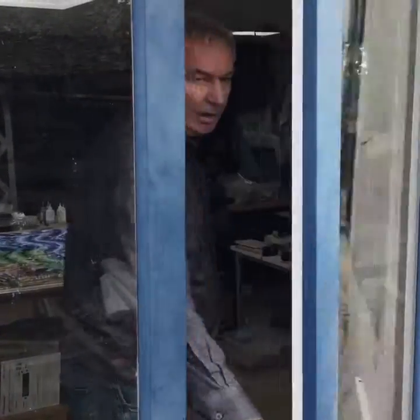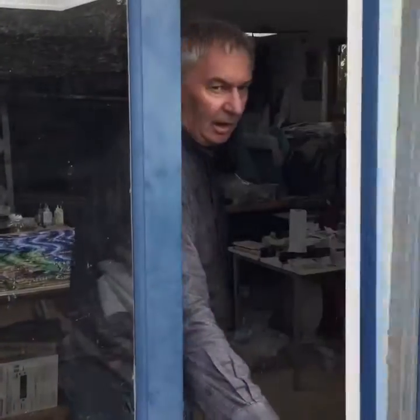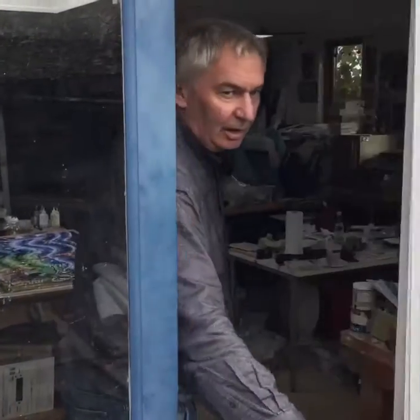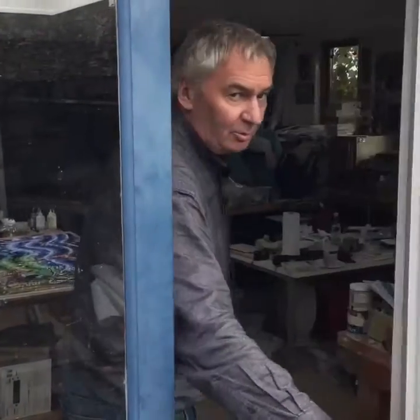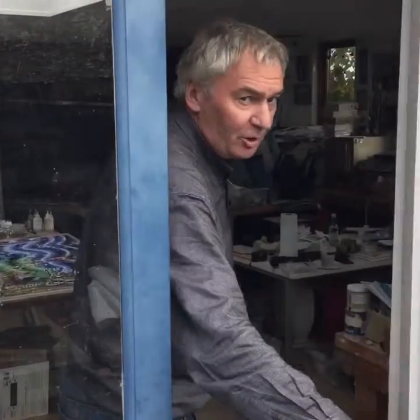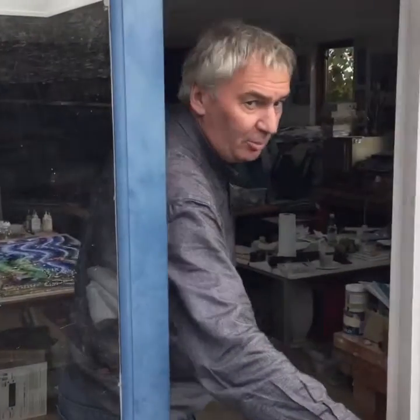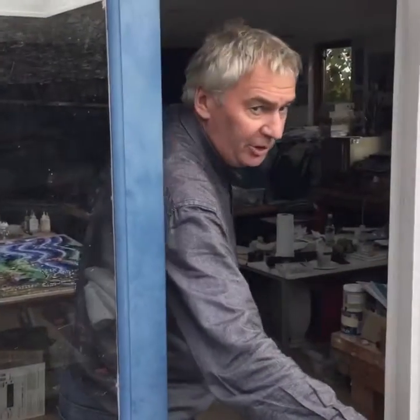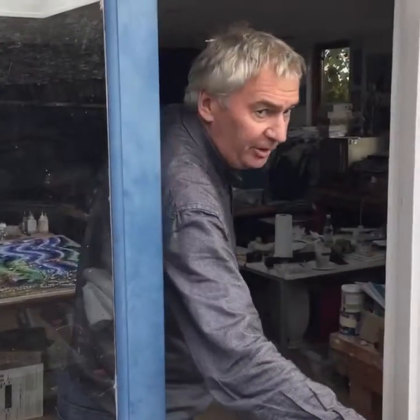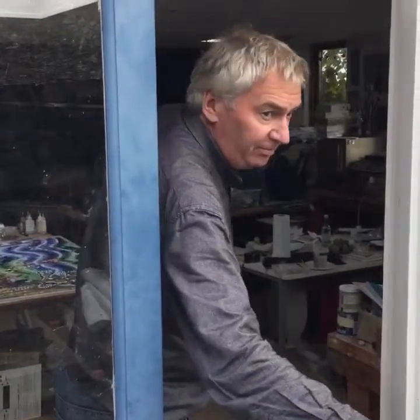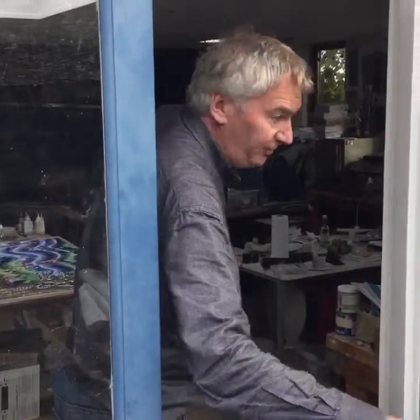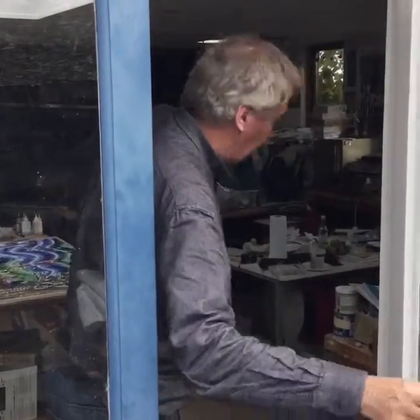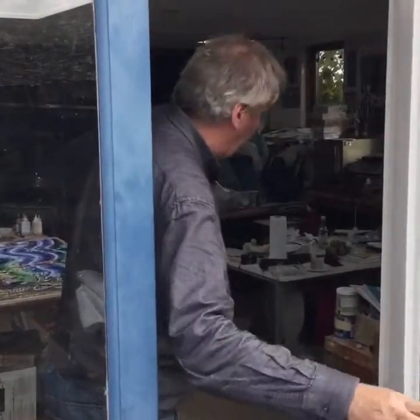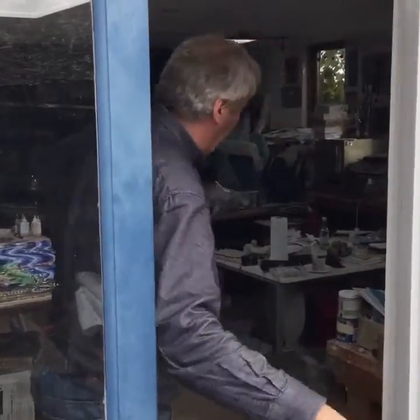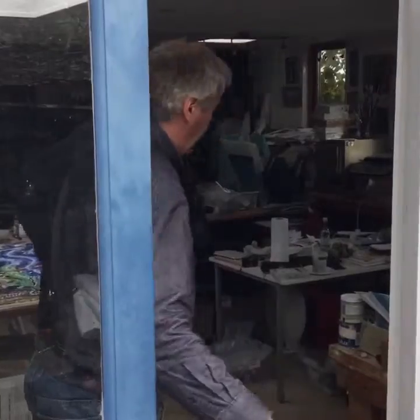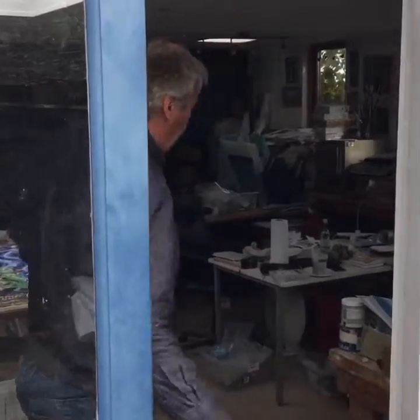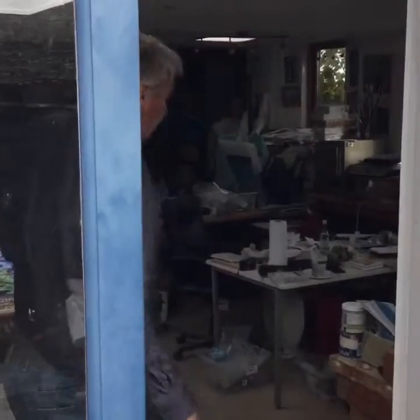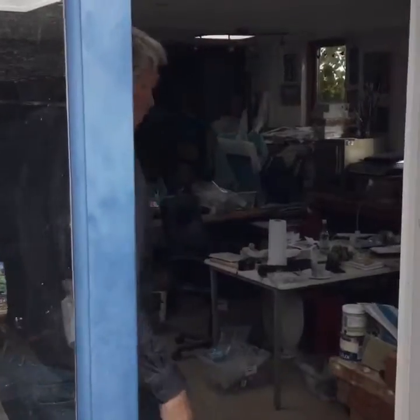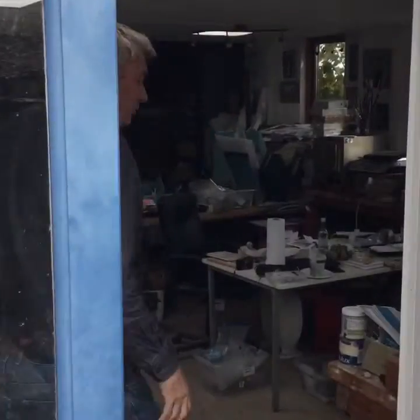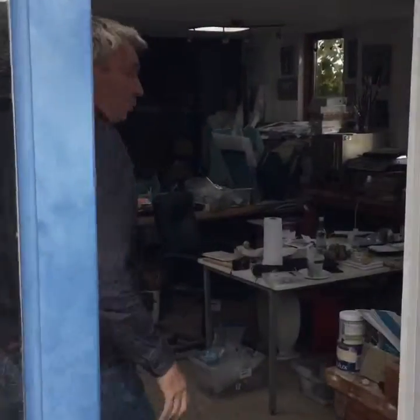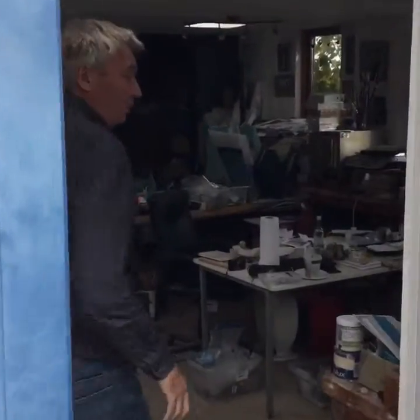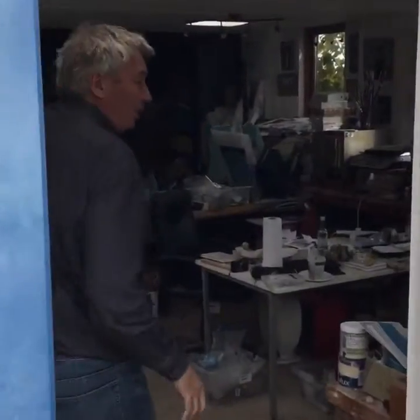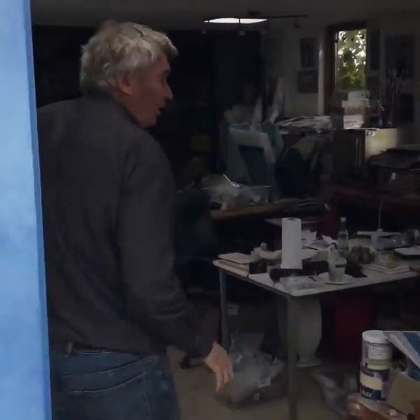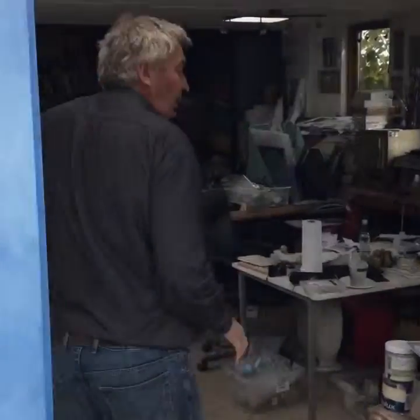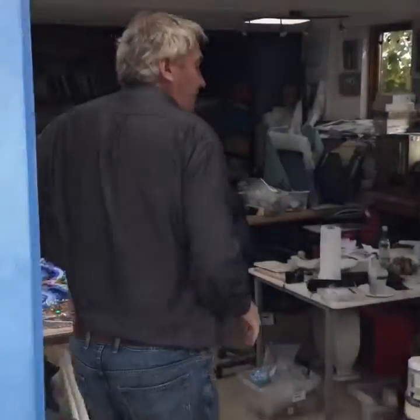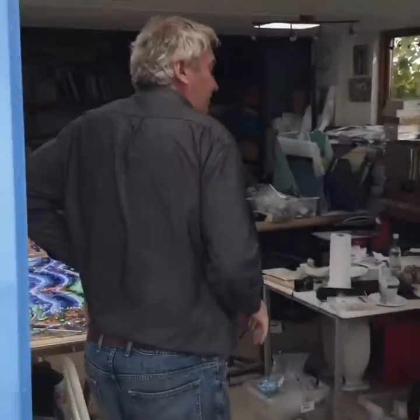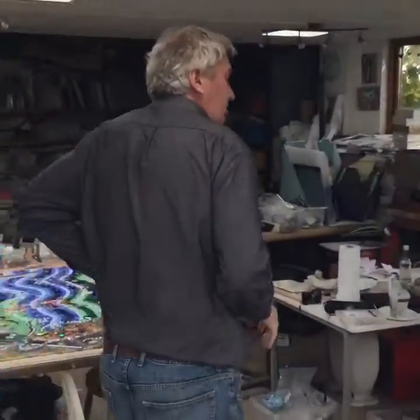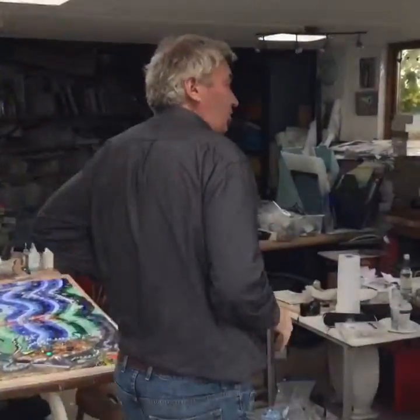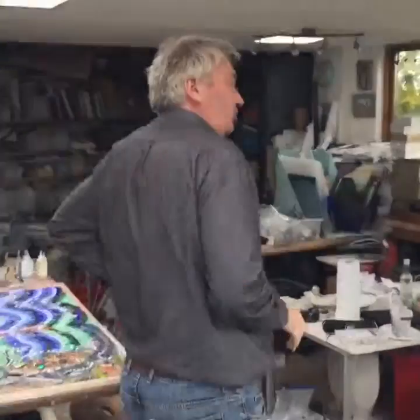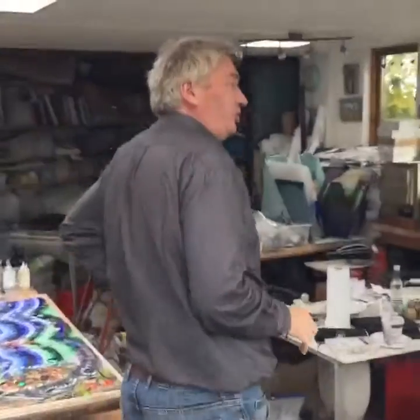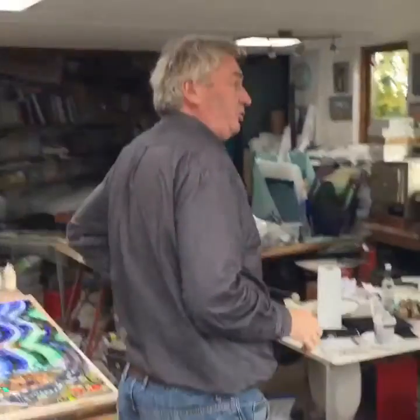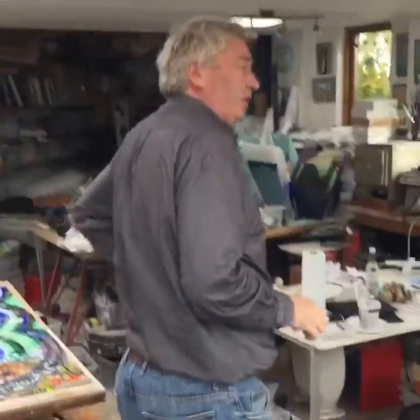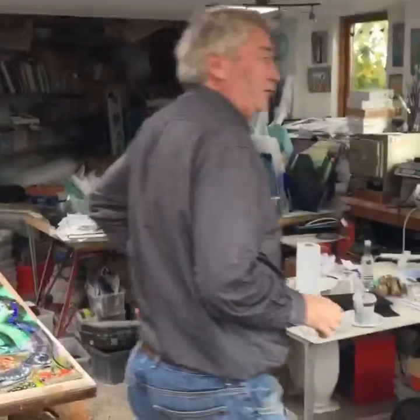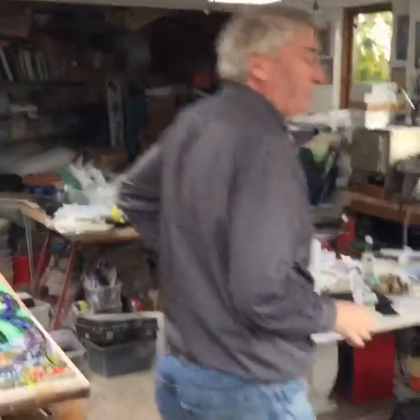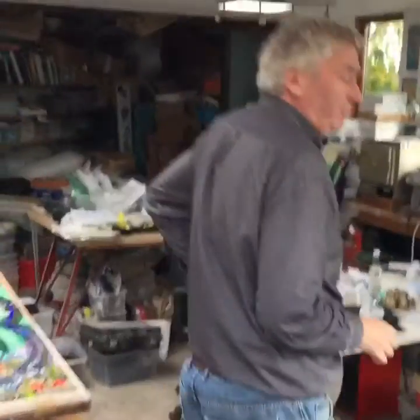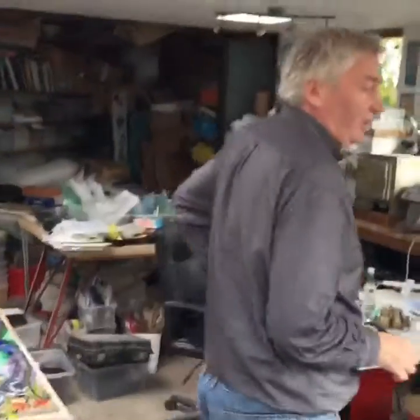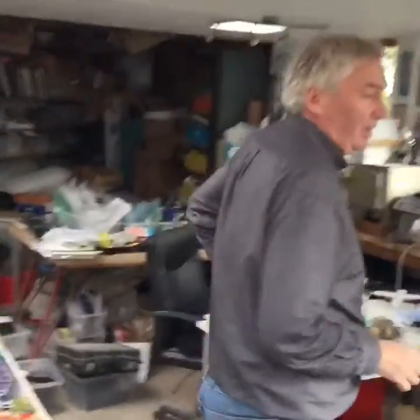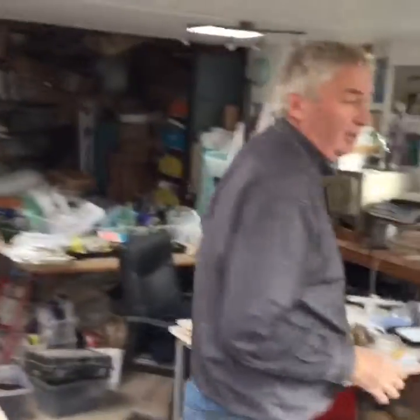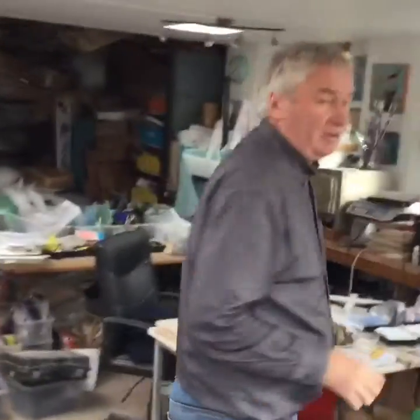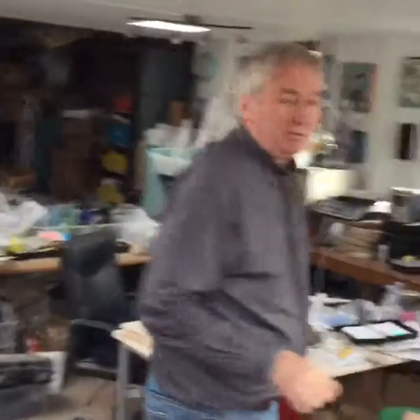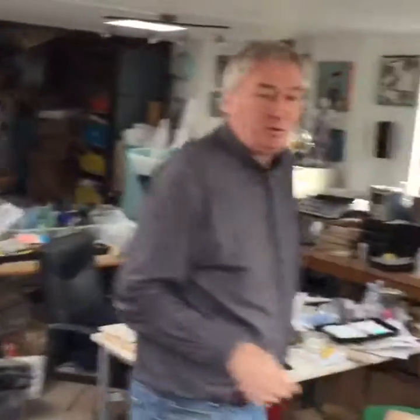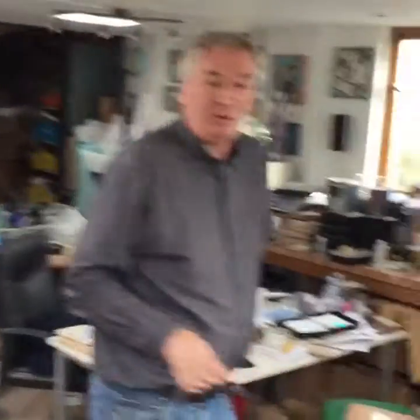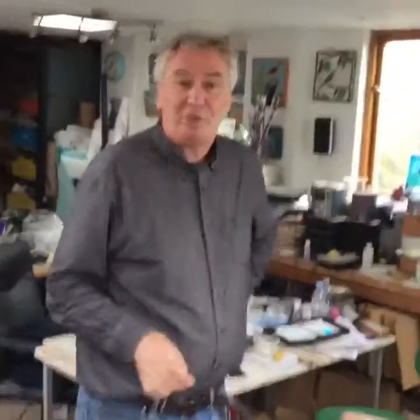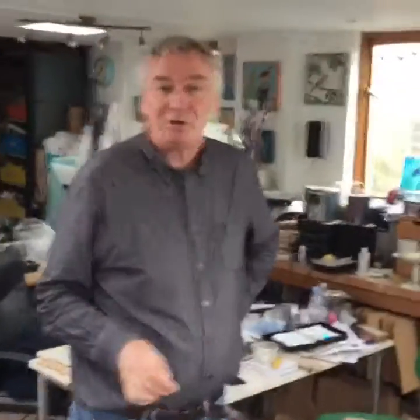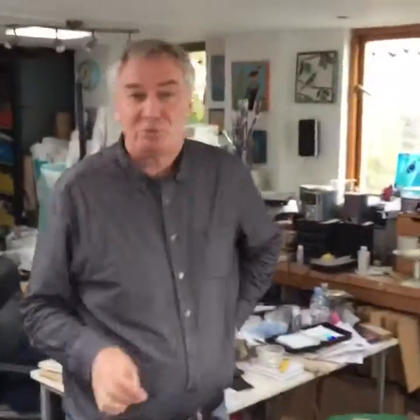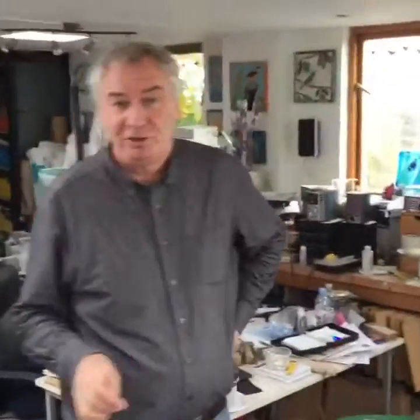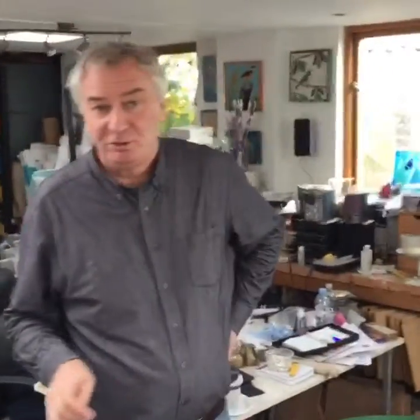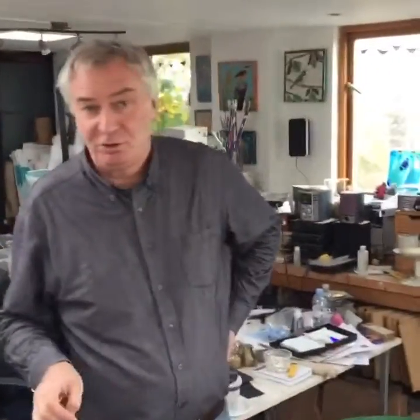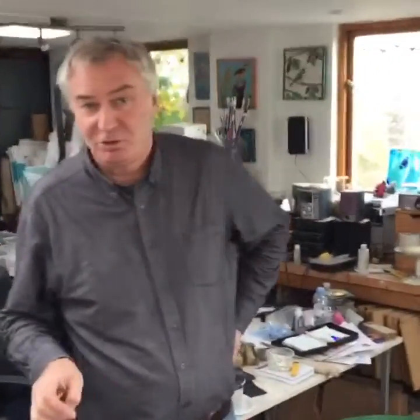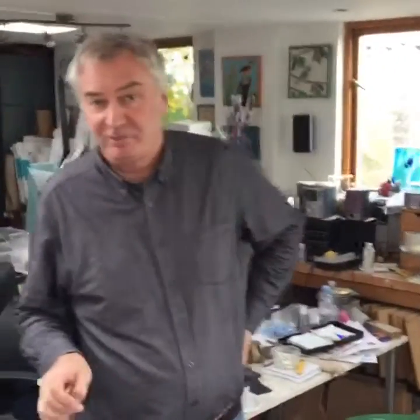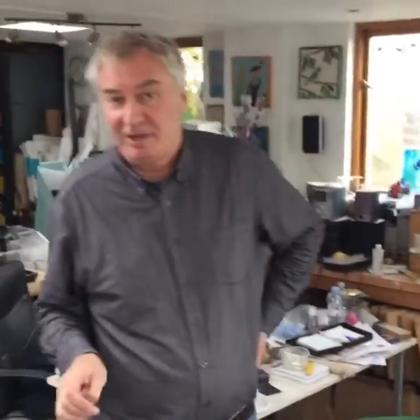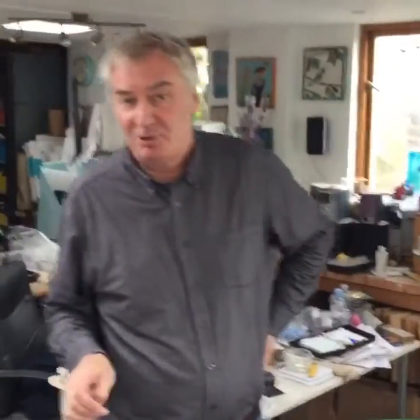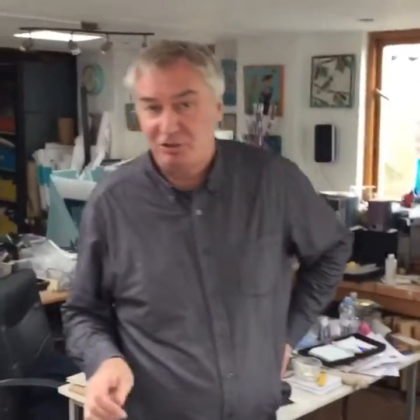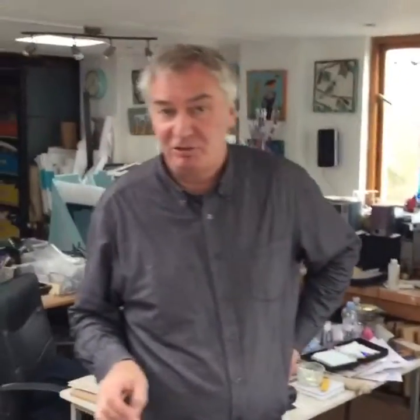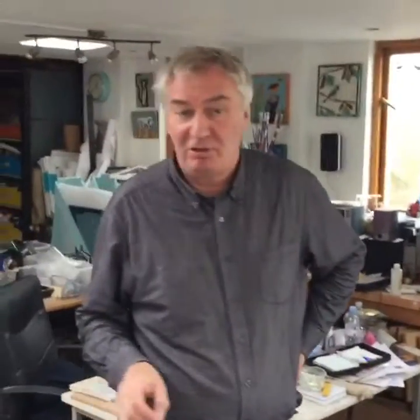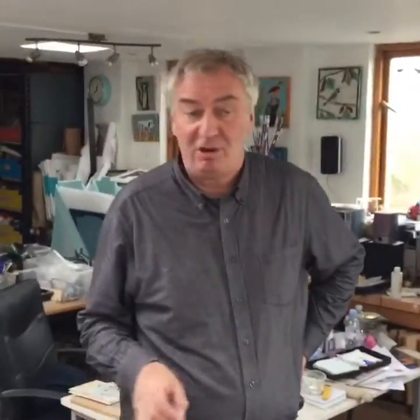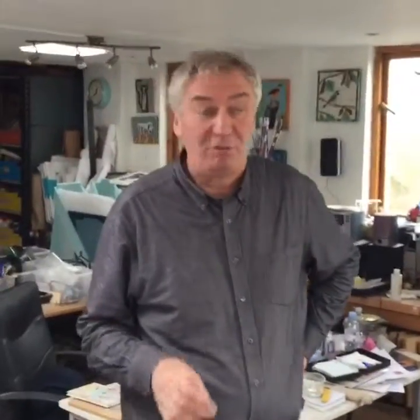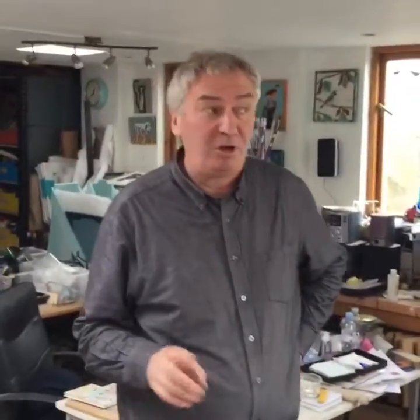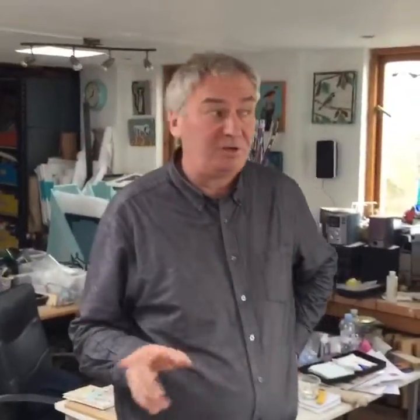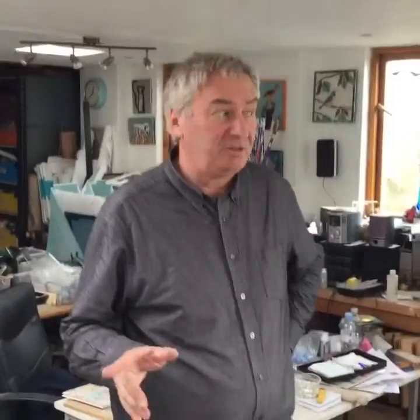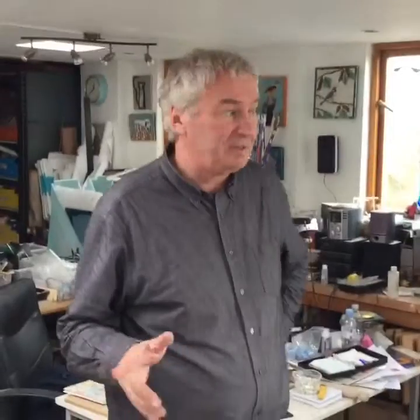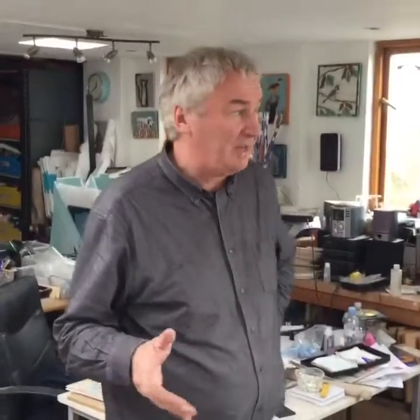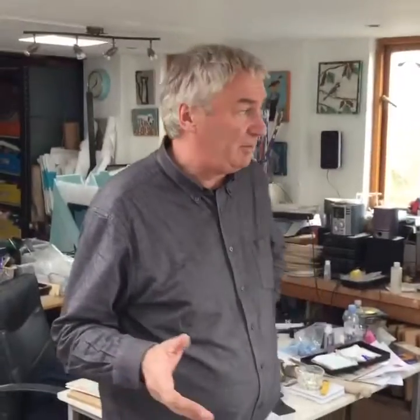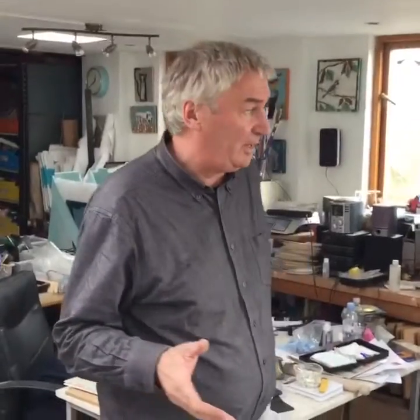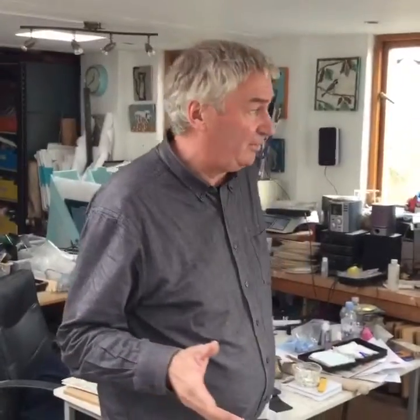Hello, come on in. I thought you might like to see my studio. Universal do tours of their studio, I thought I'd do the same thing.